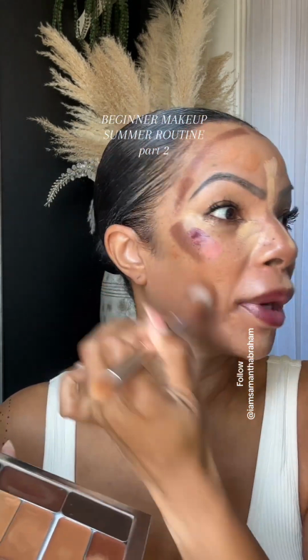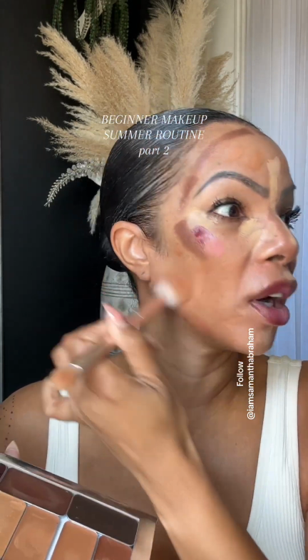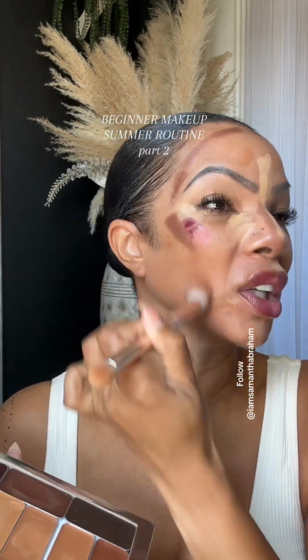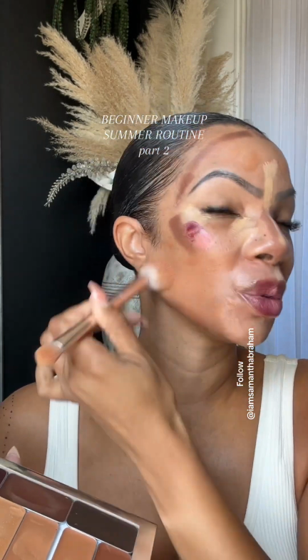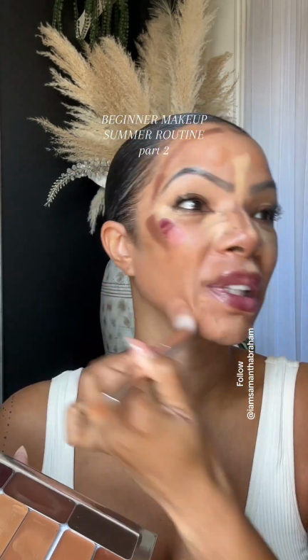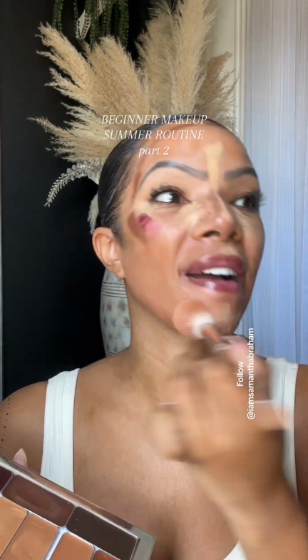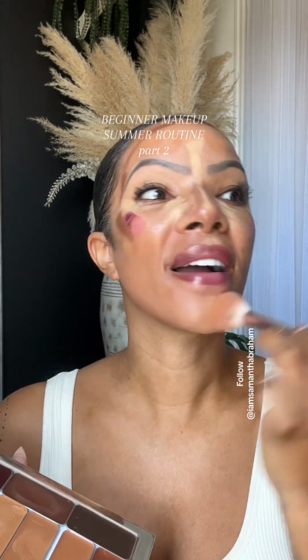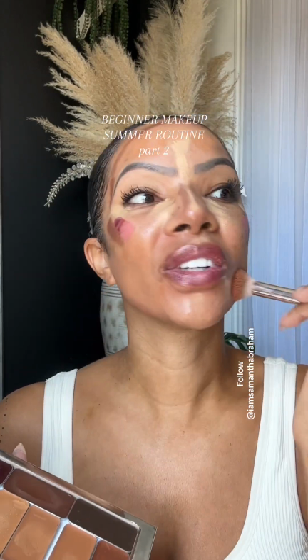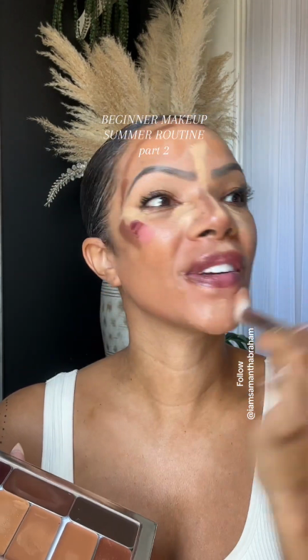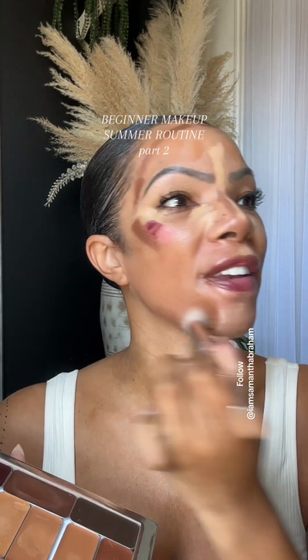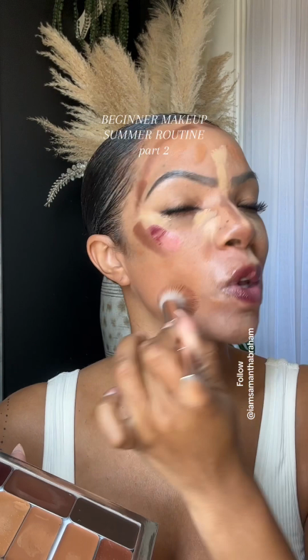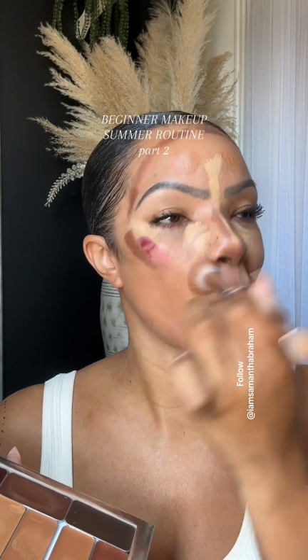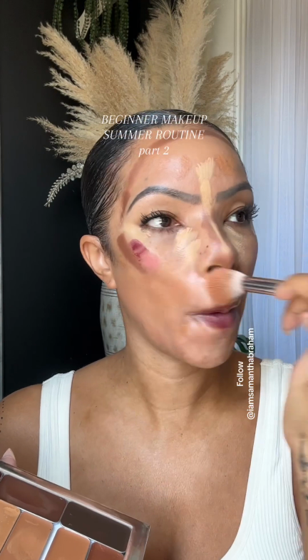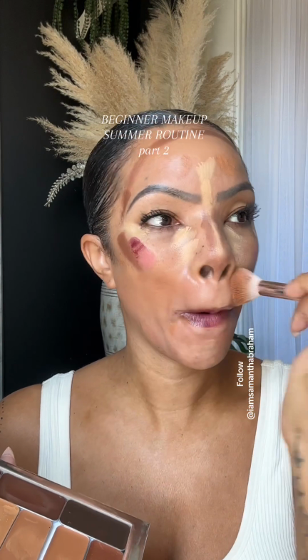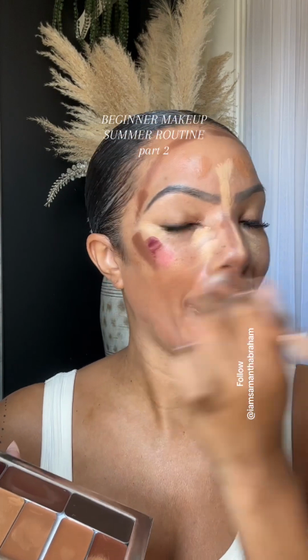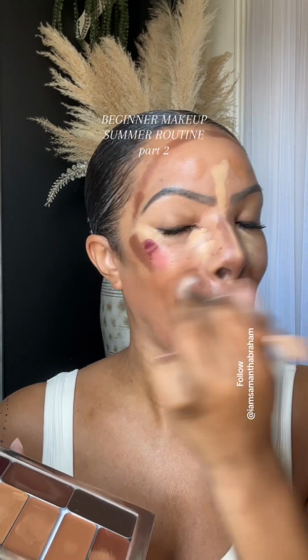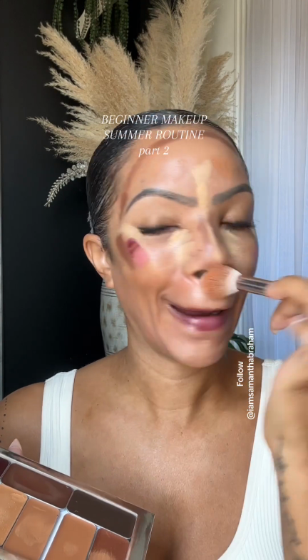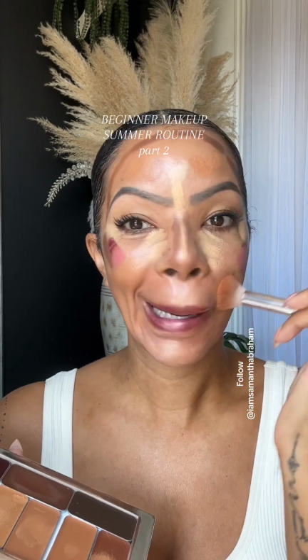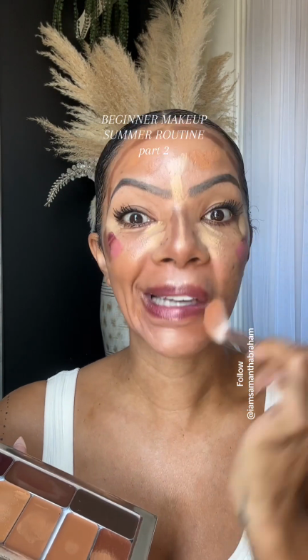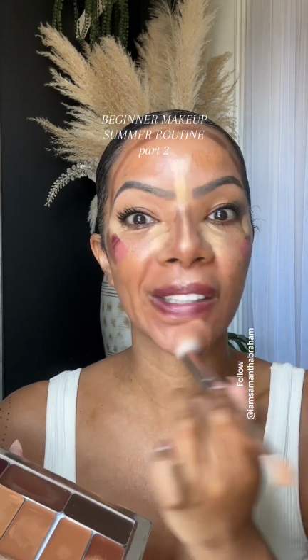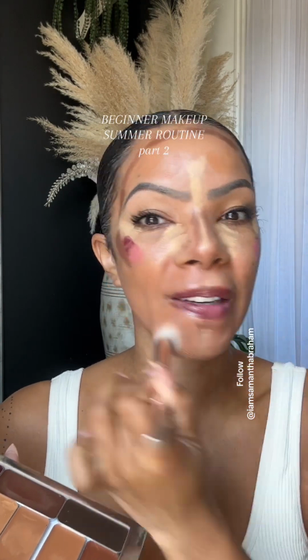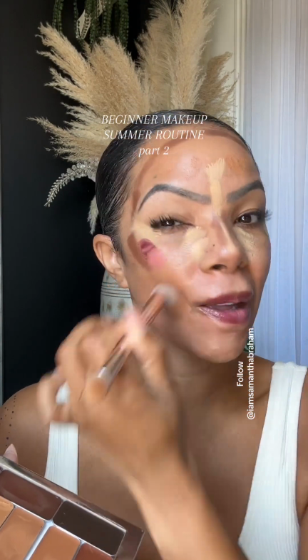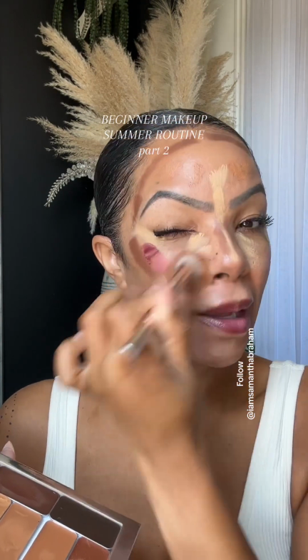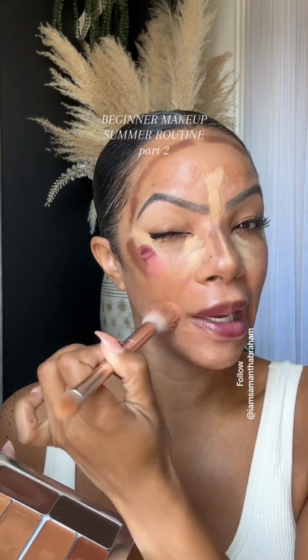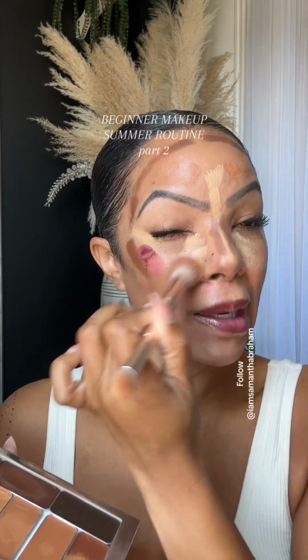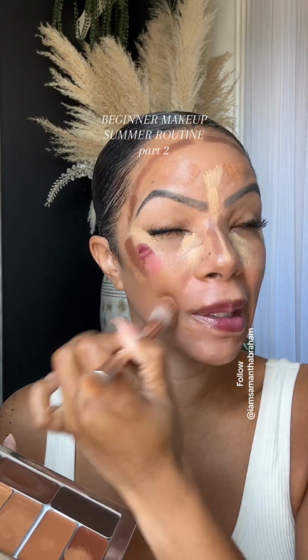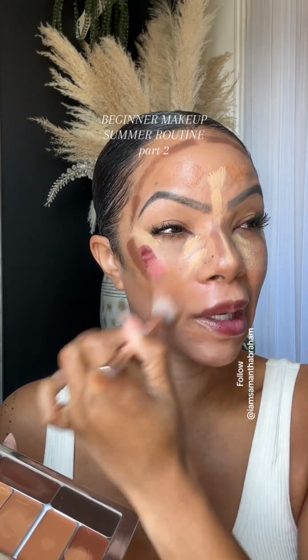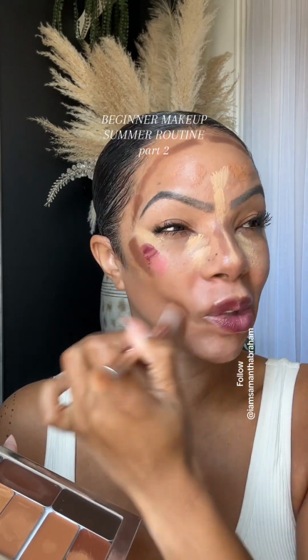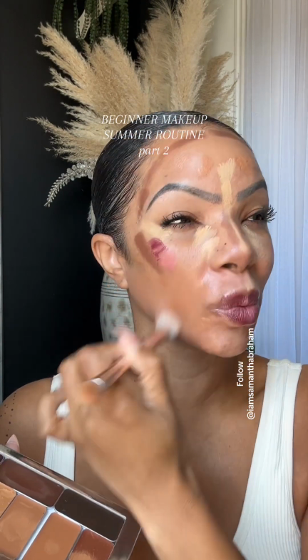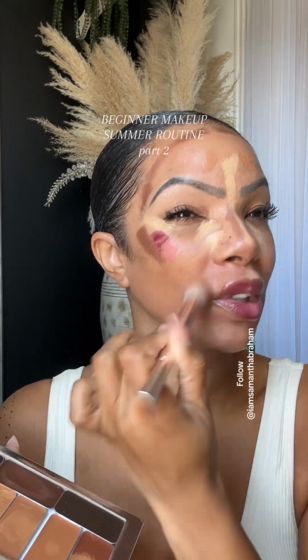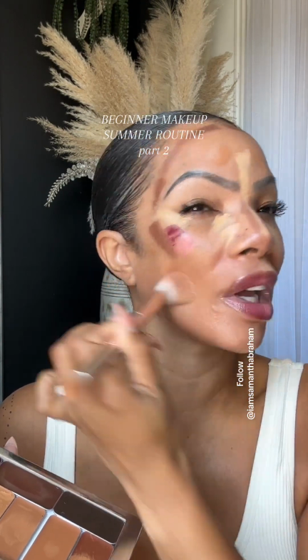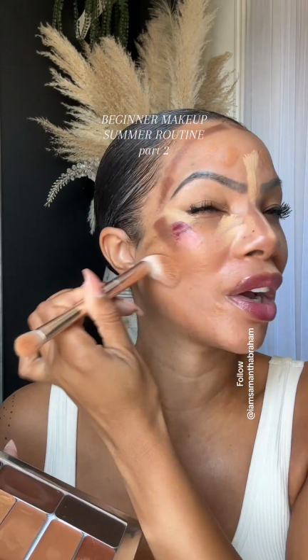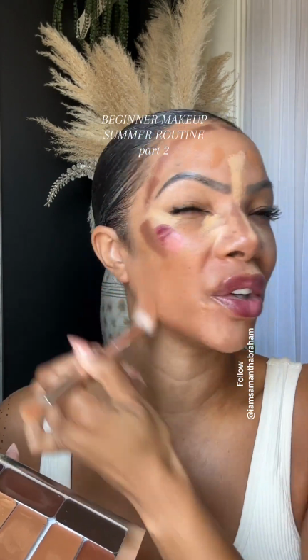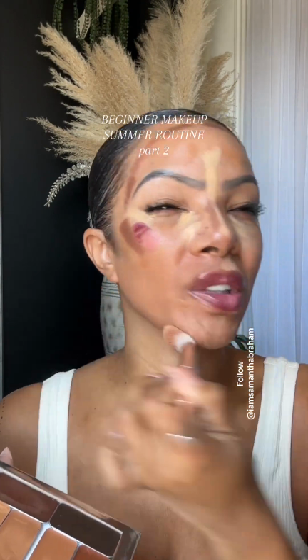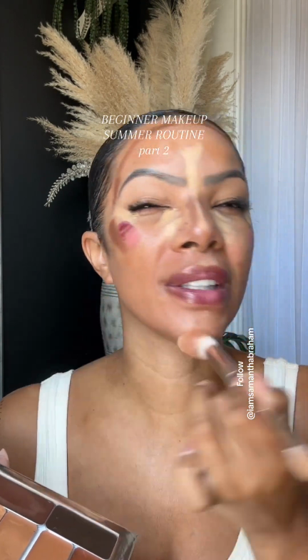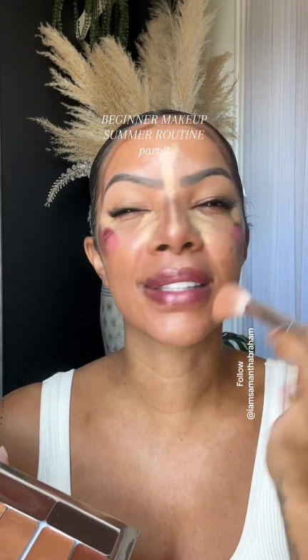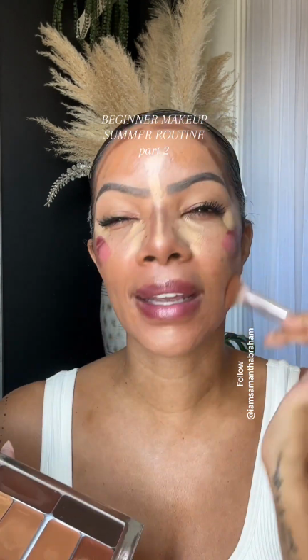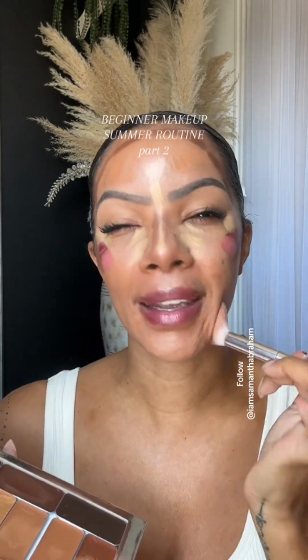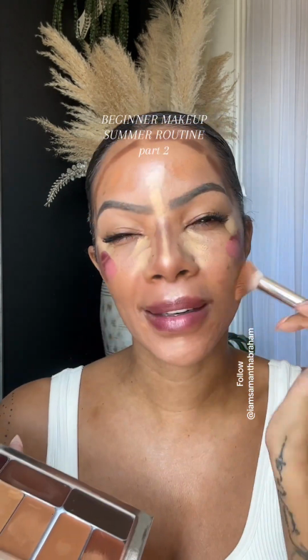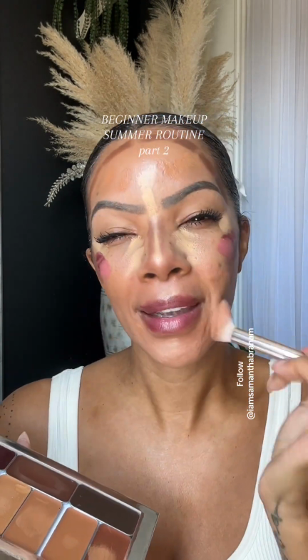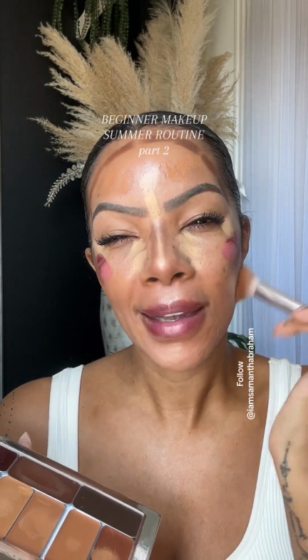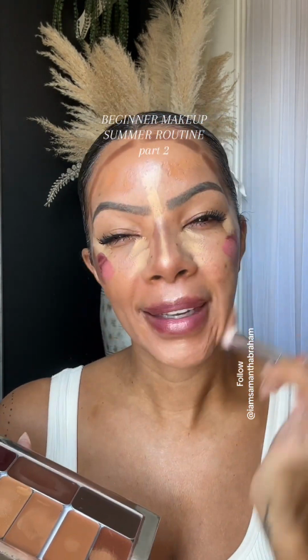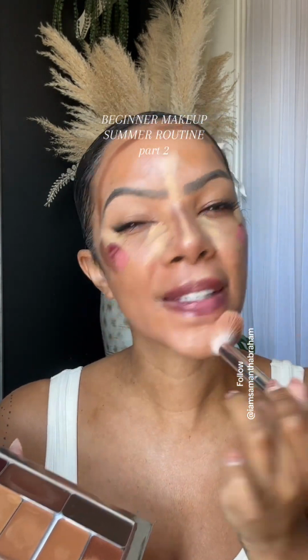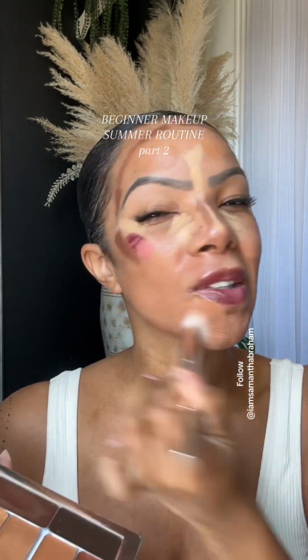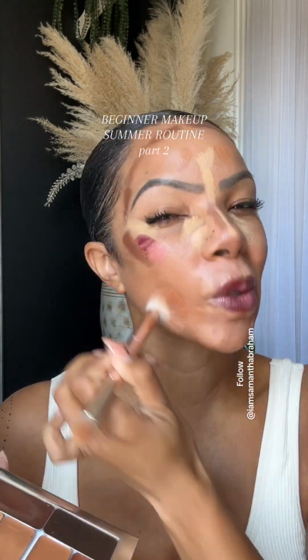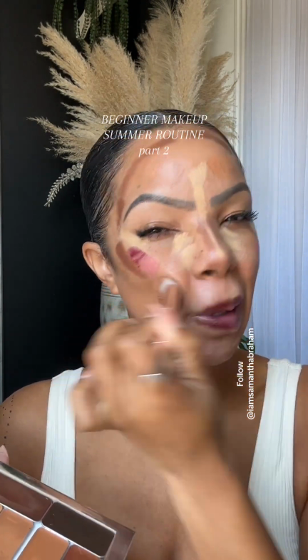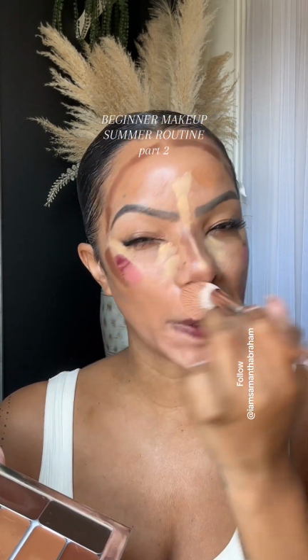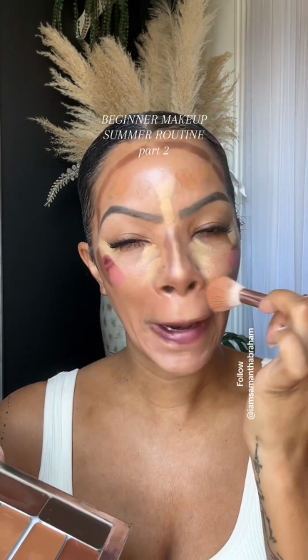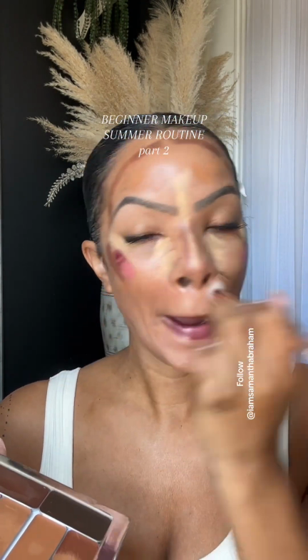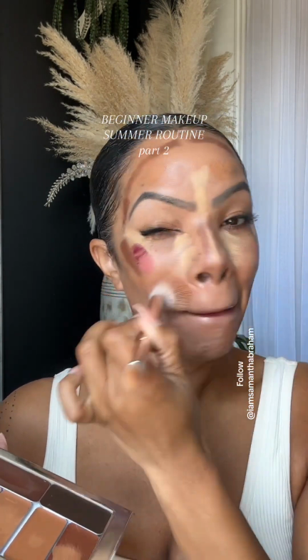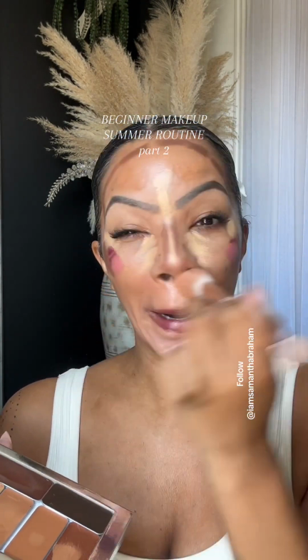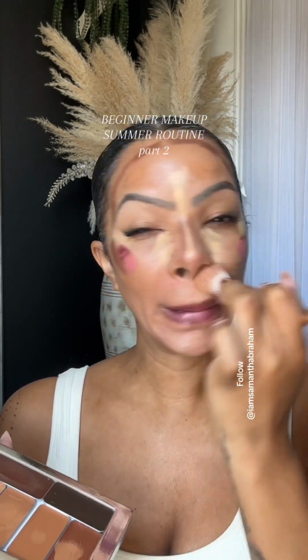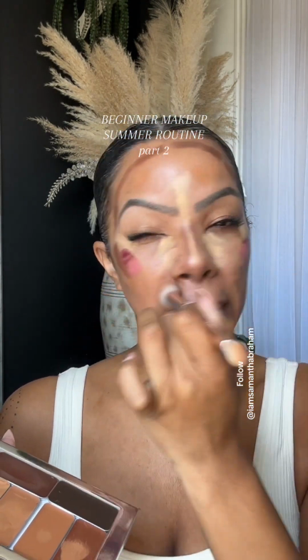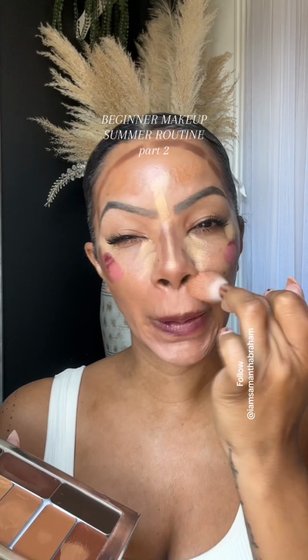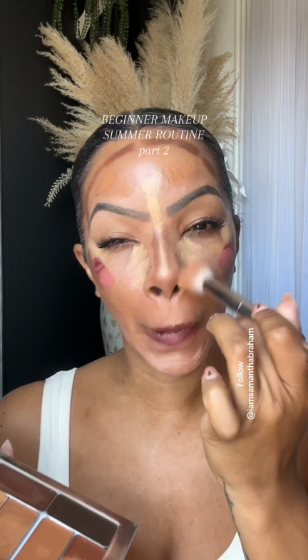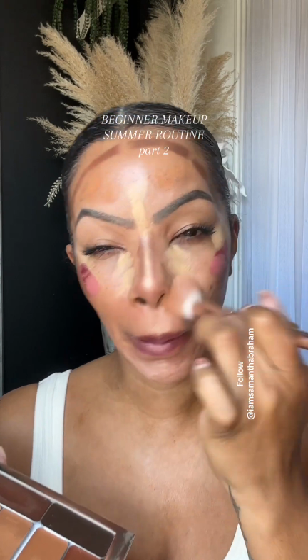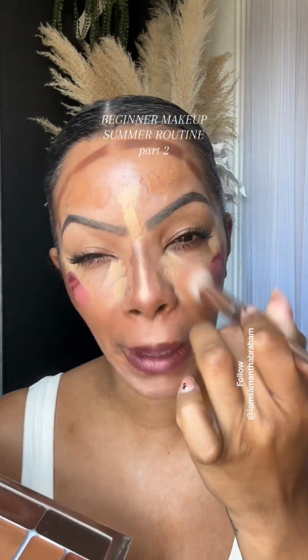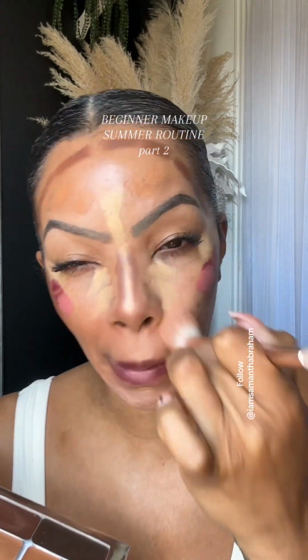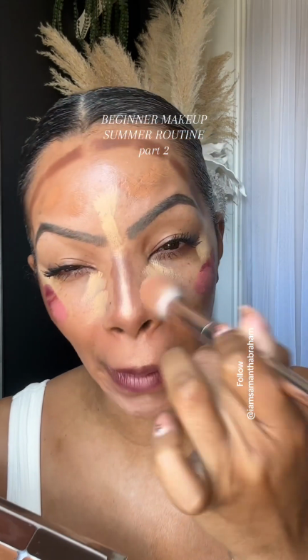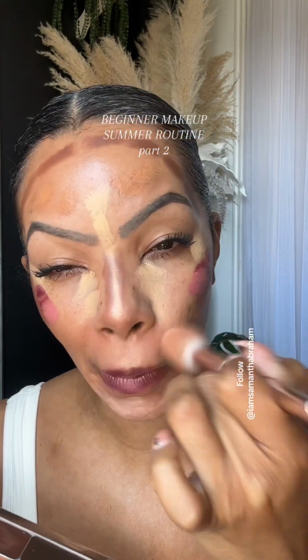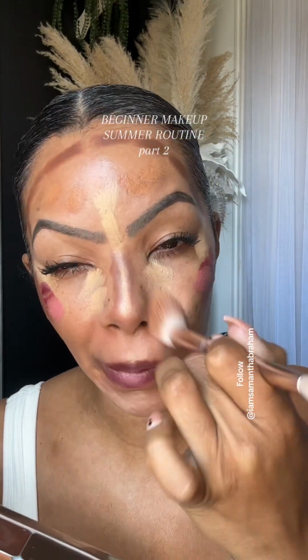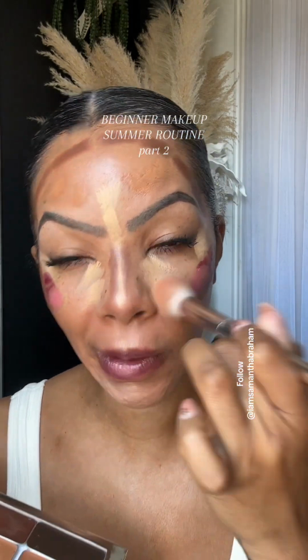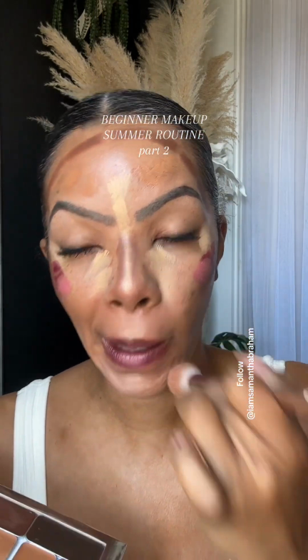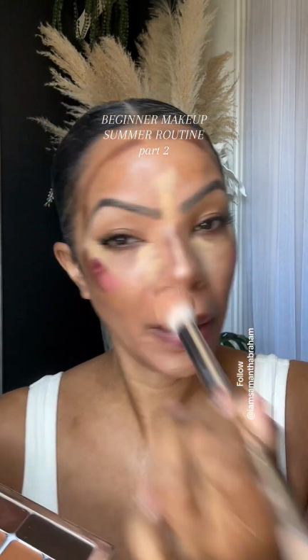Oh my gosh, it was like 102 yesterday — the heat index was 110. It's just crazy. But I'm still wearing makeup. I don't even care.